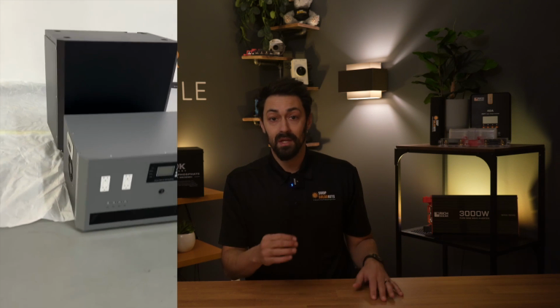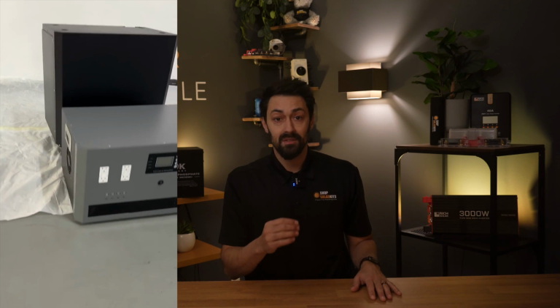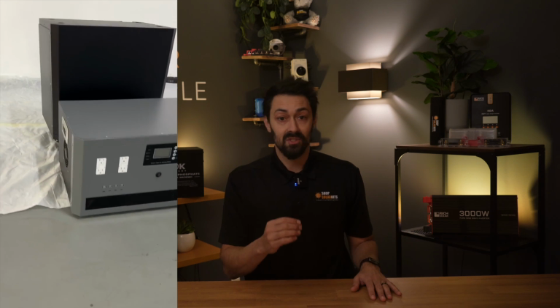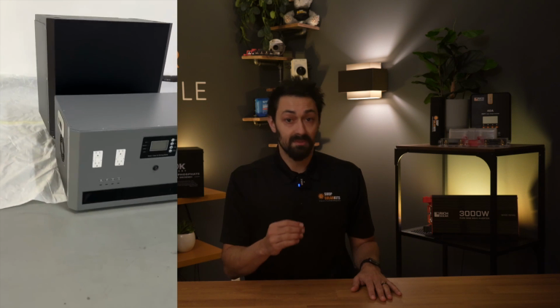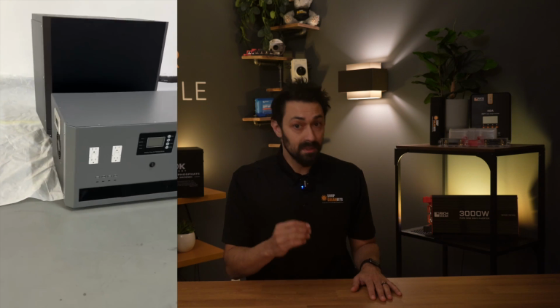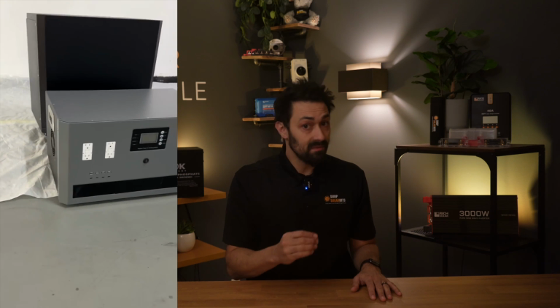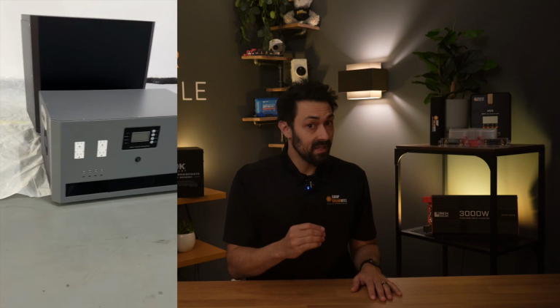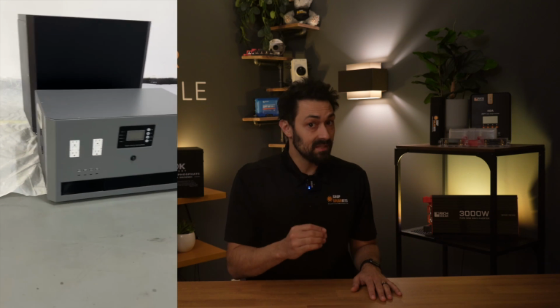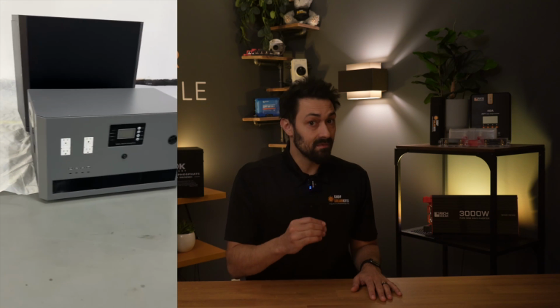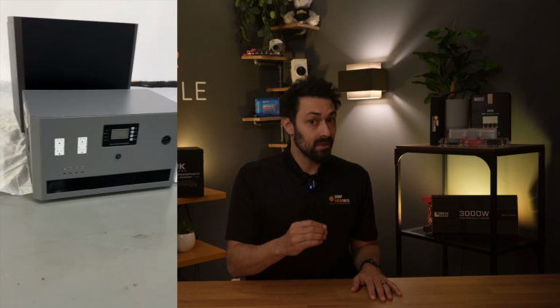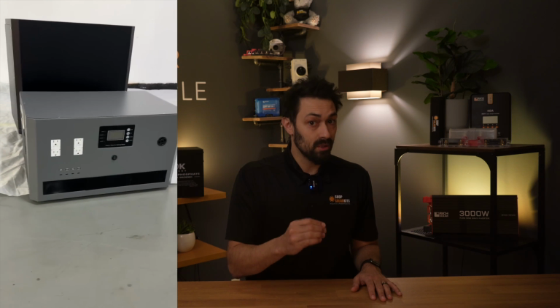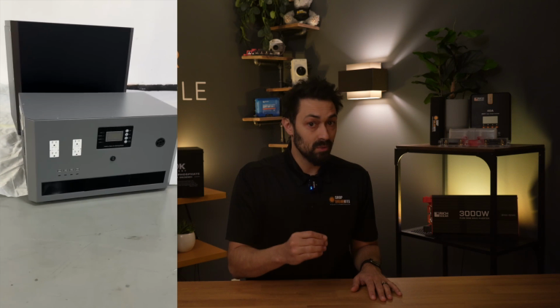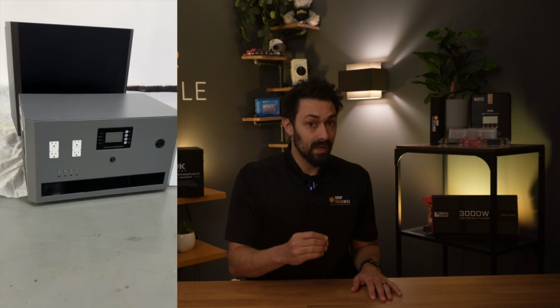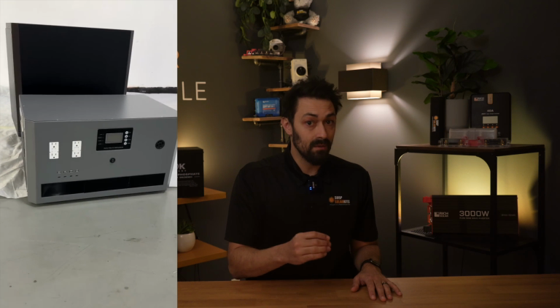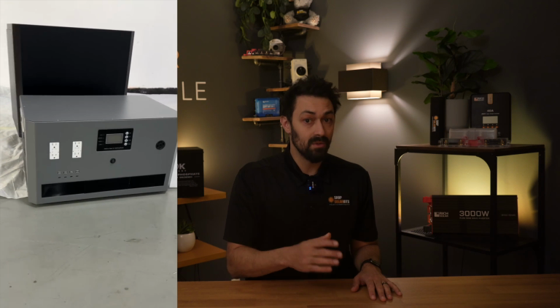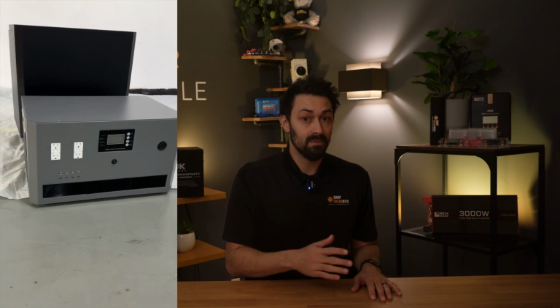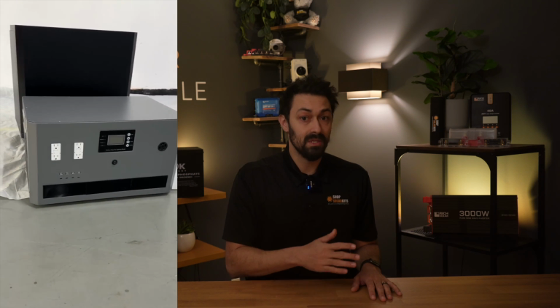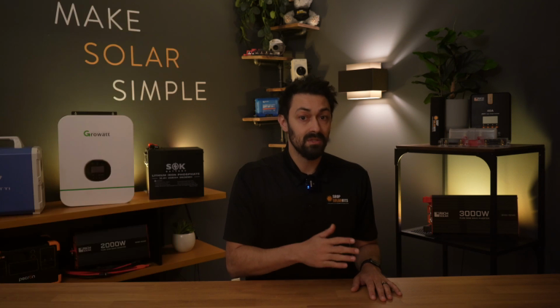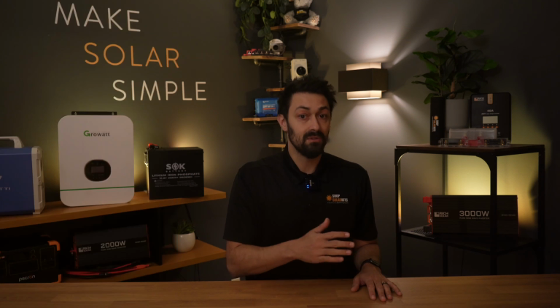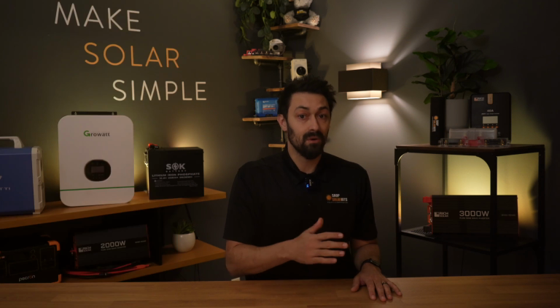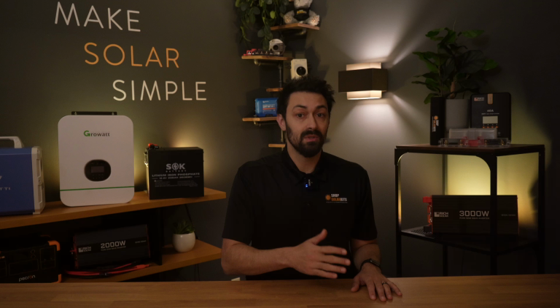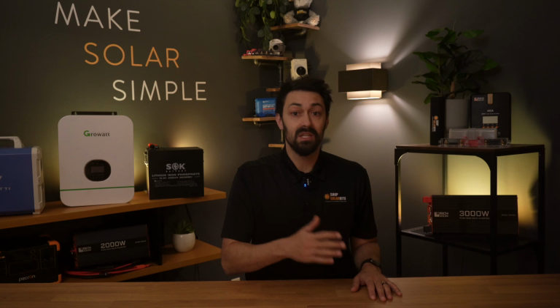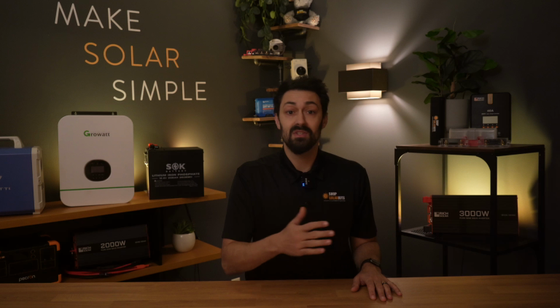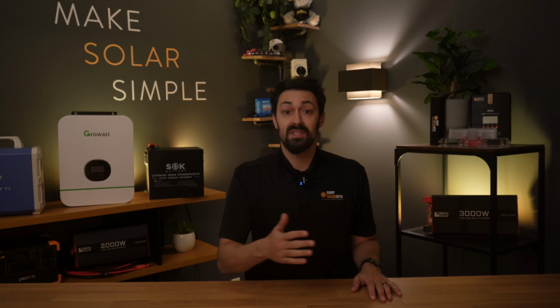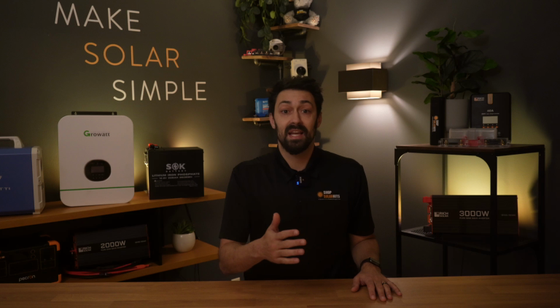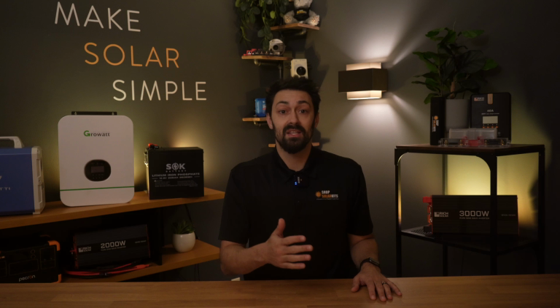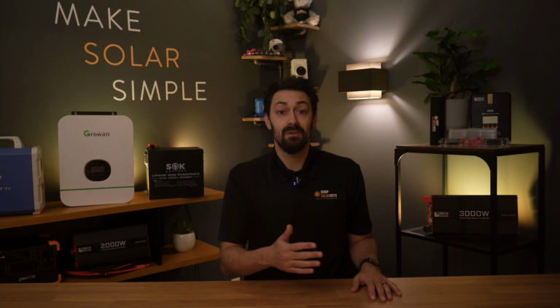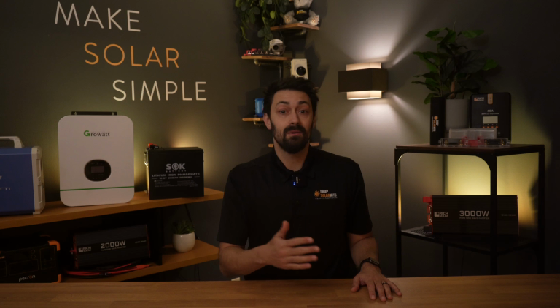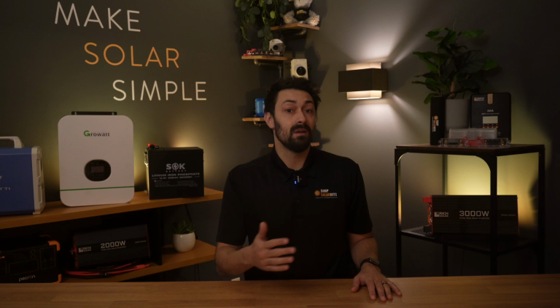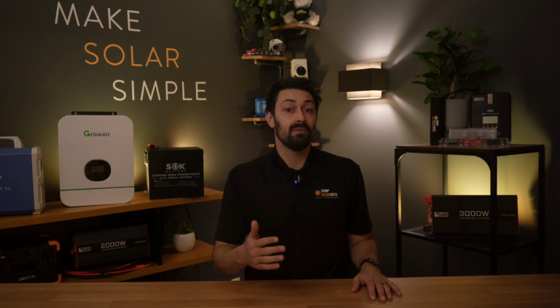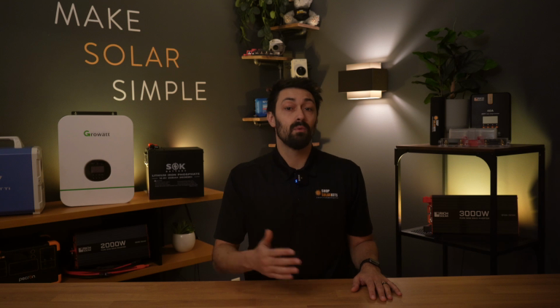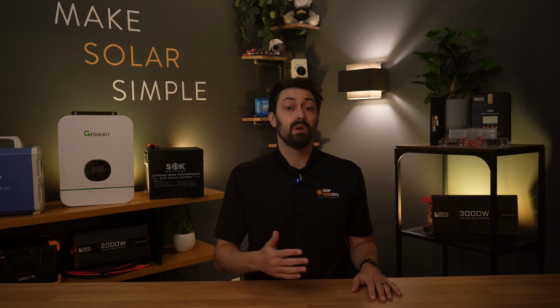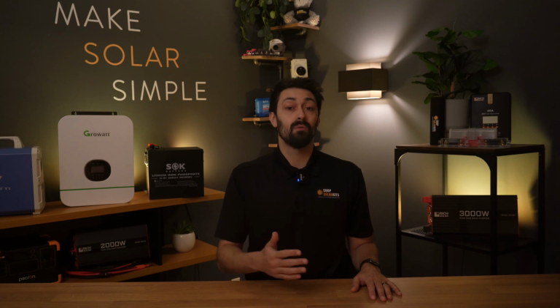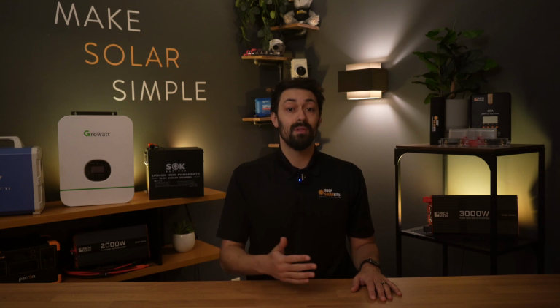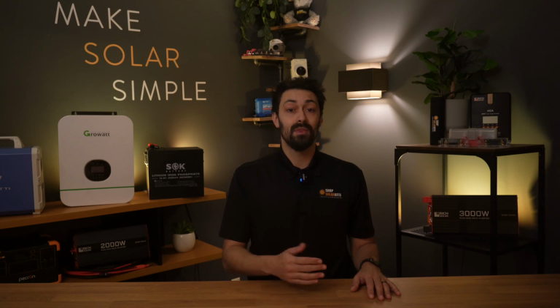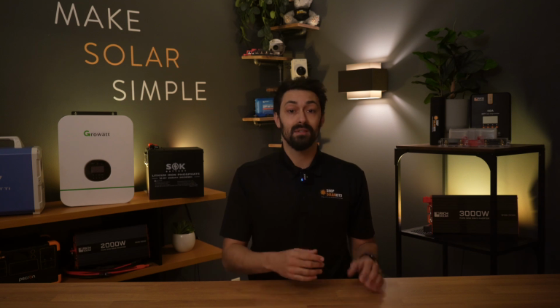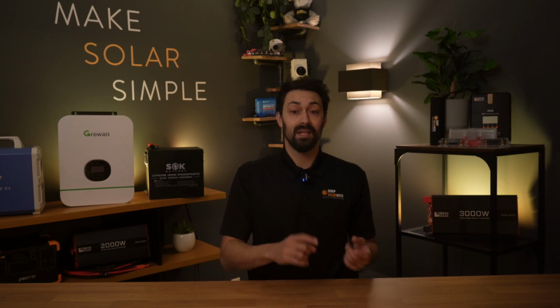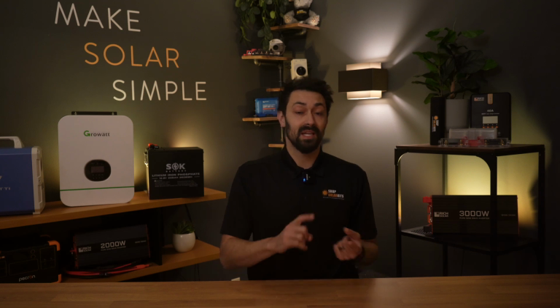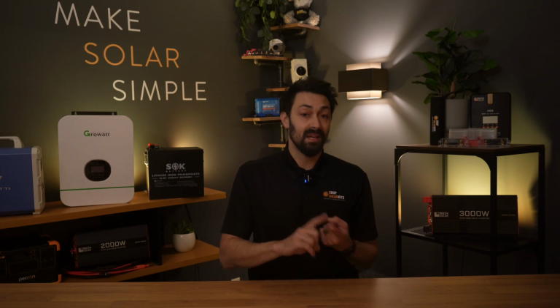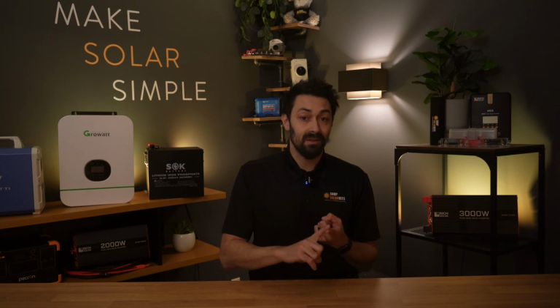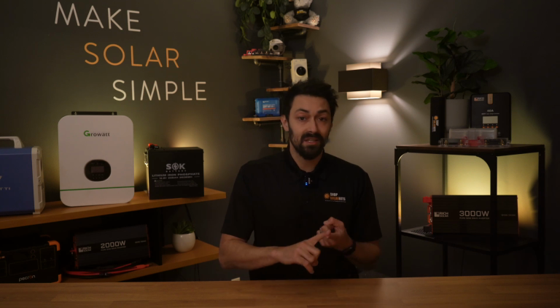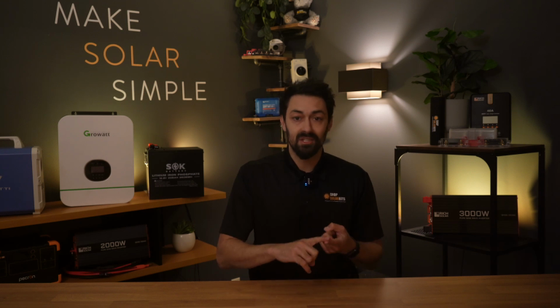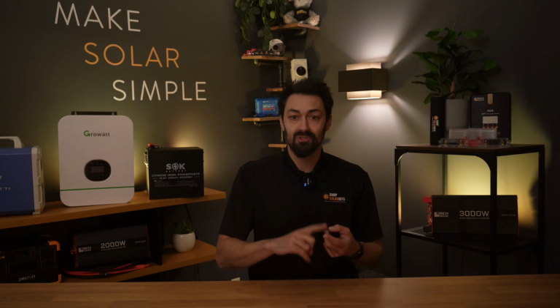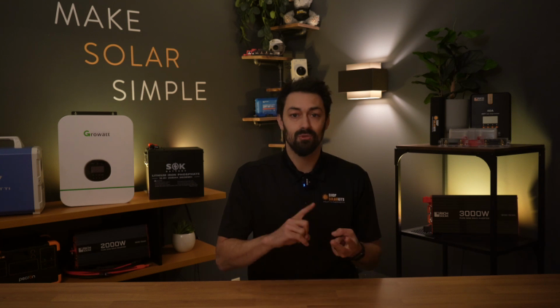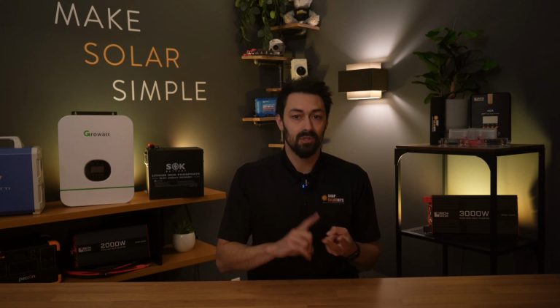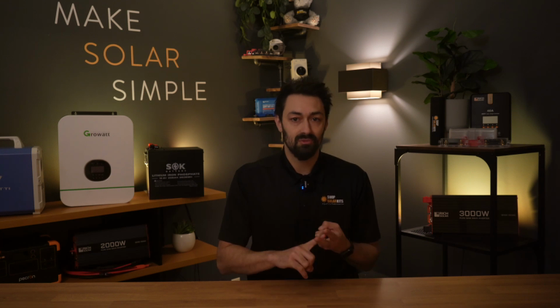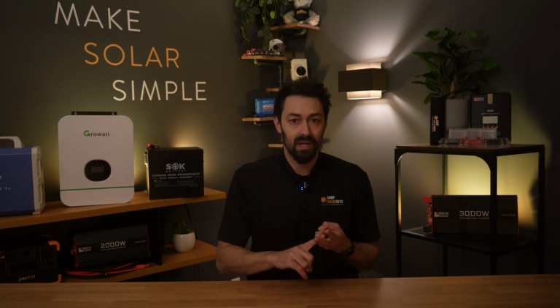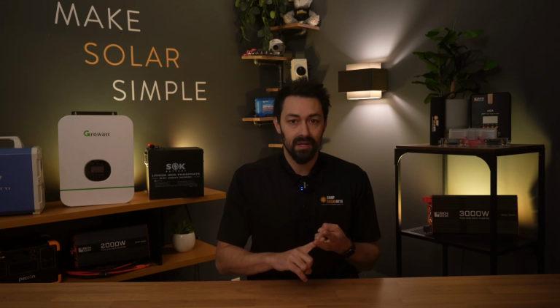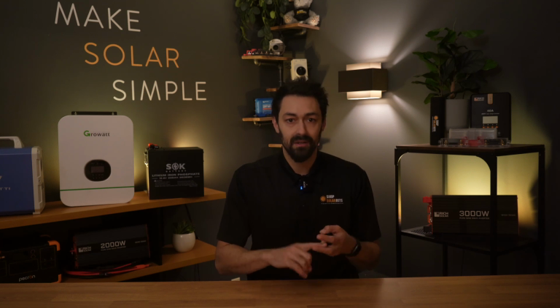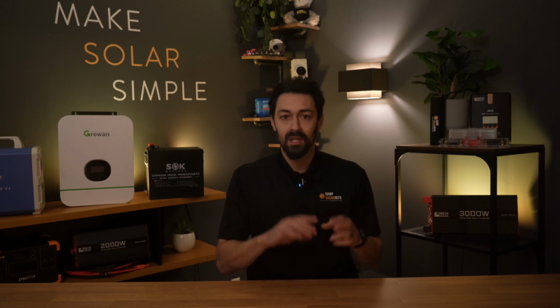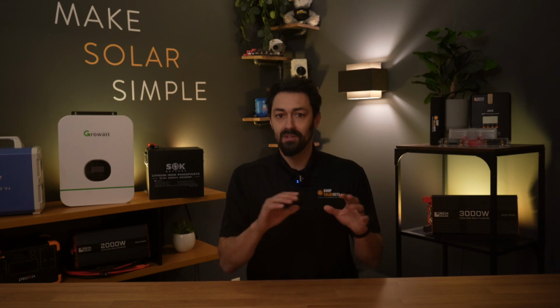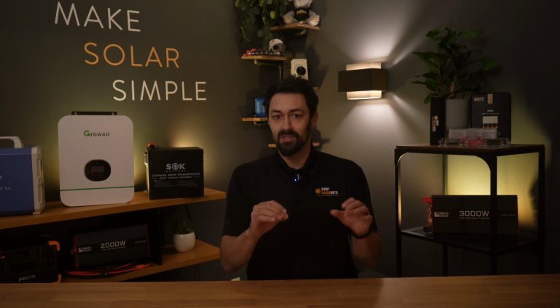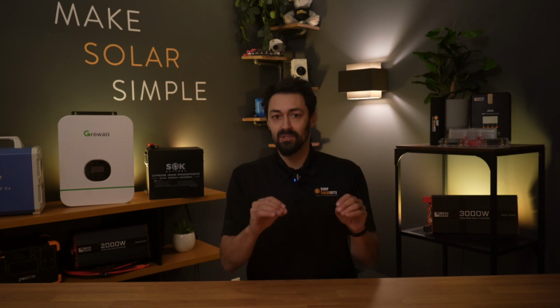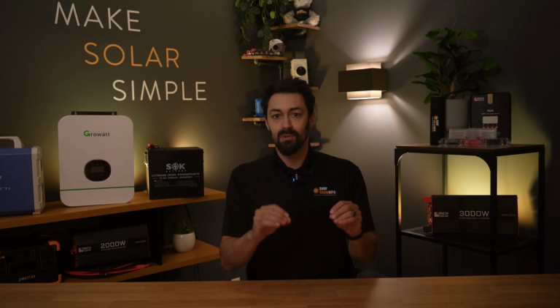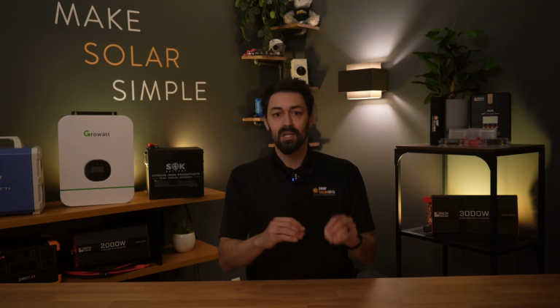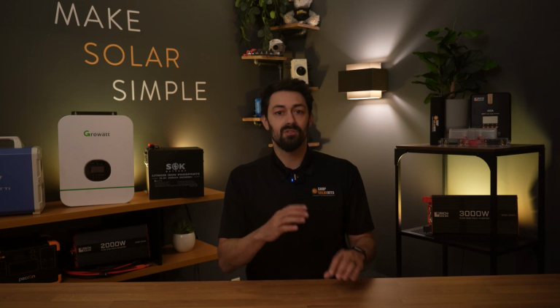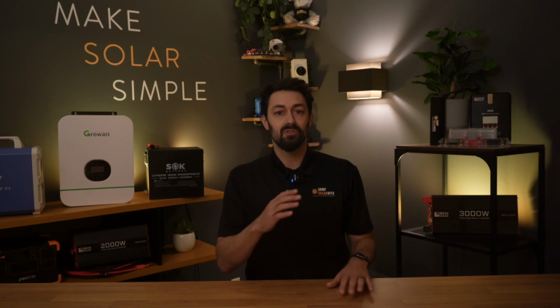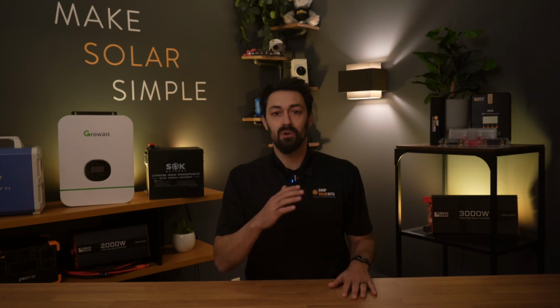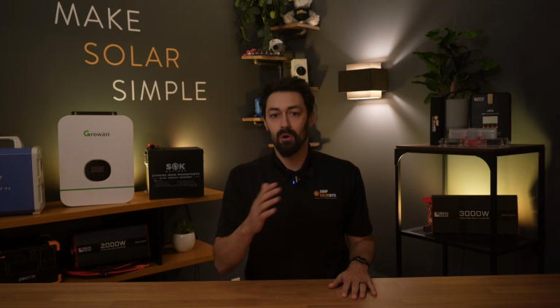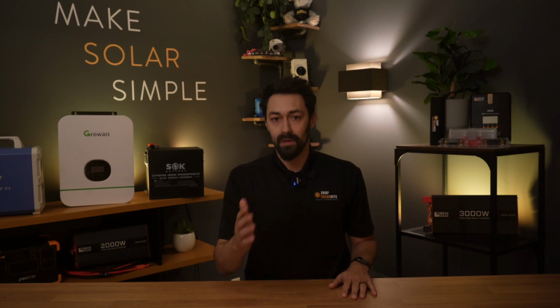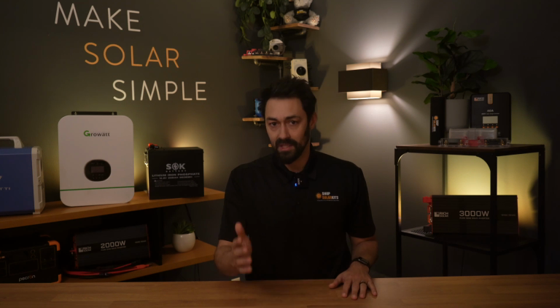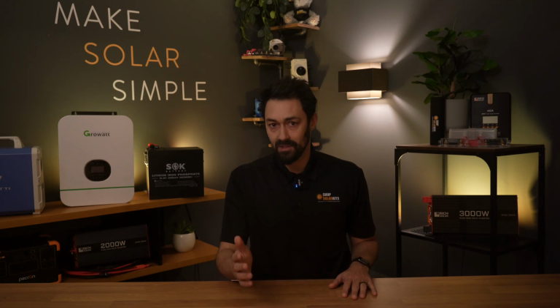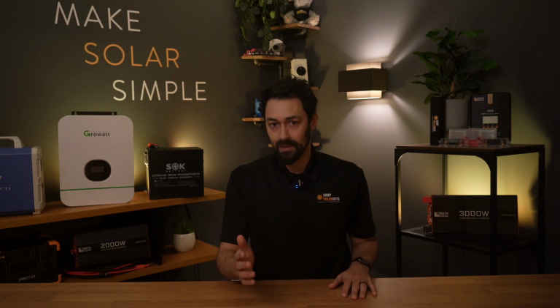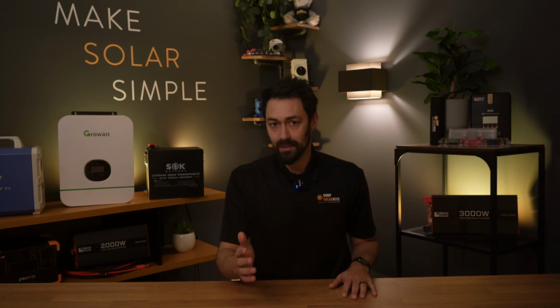It's a split-phase inverter as well, which means you don't need a second unit if you want to run things like an air conditioner or a dryer. This unit can just already do it.